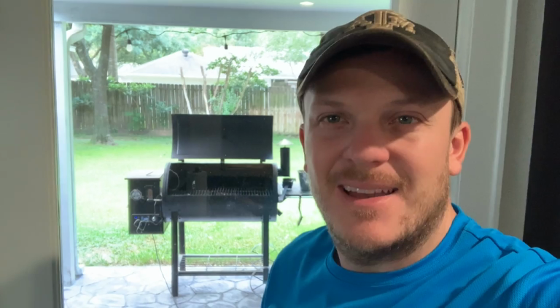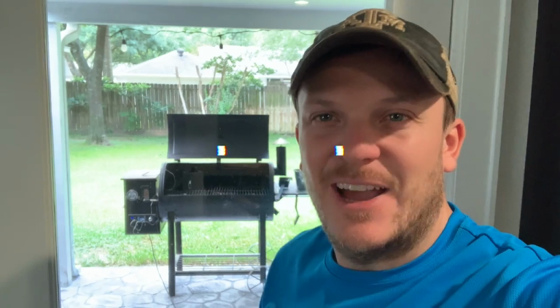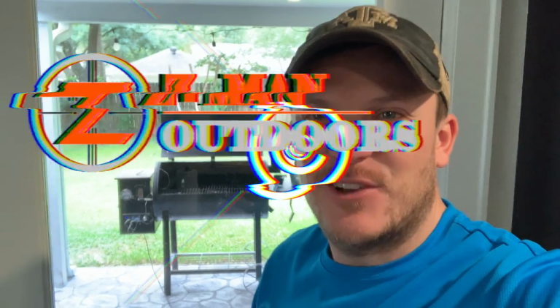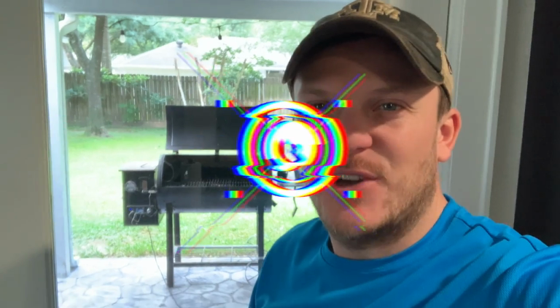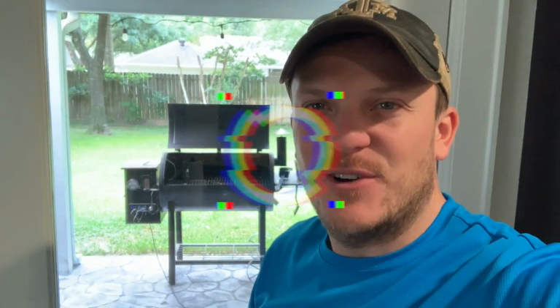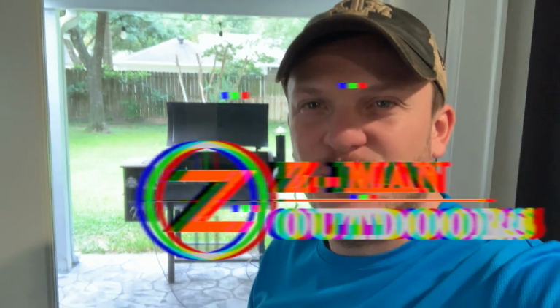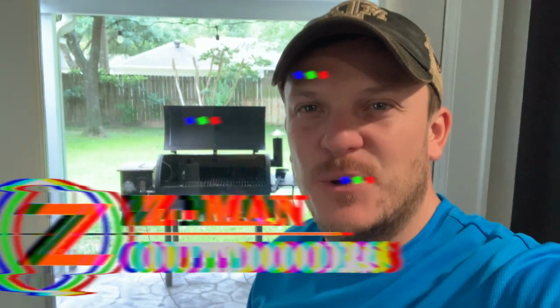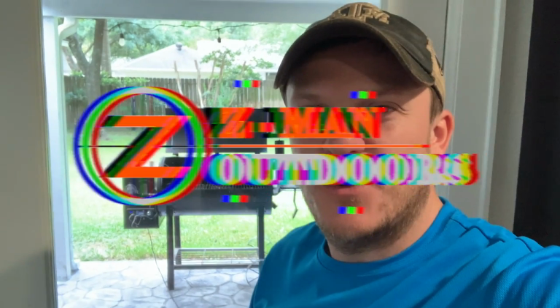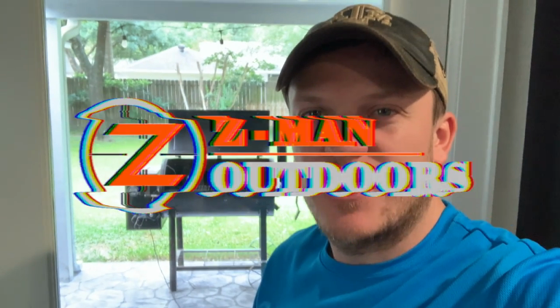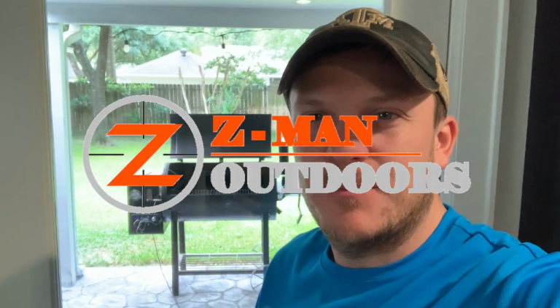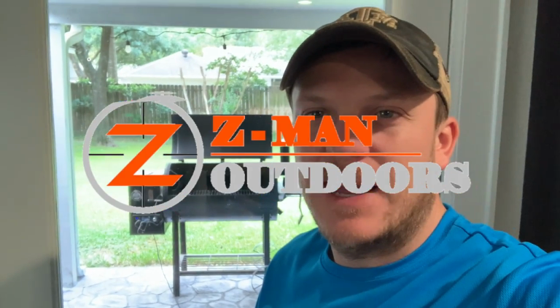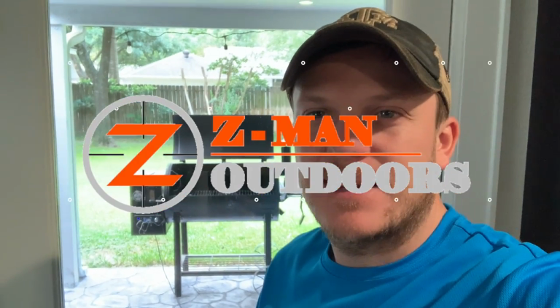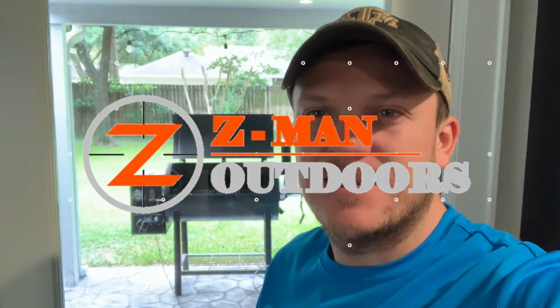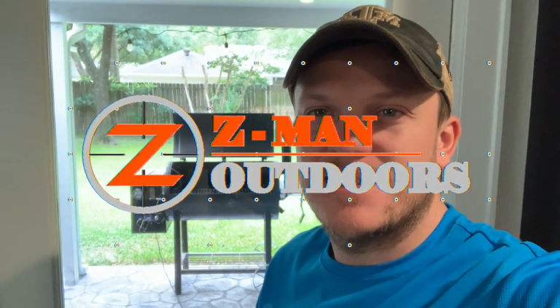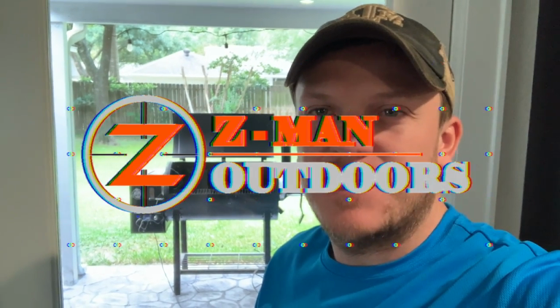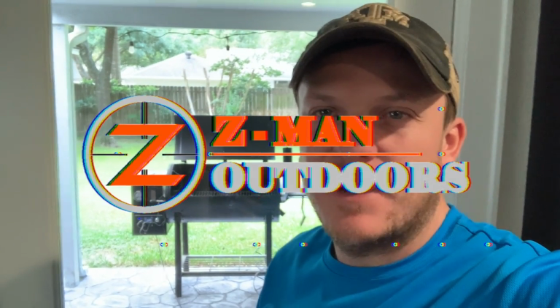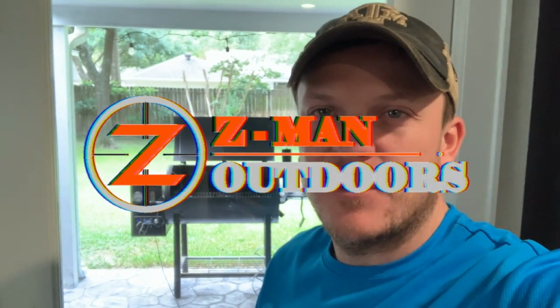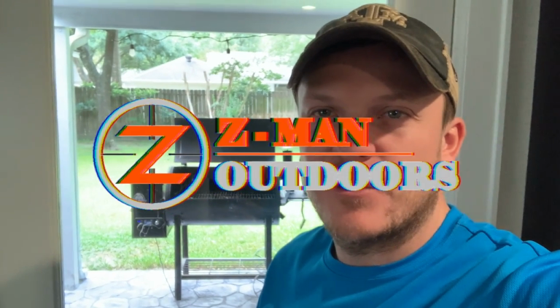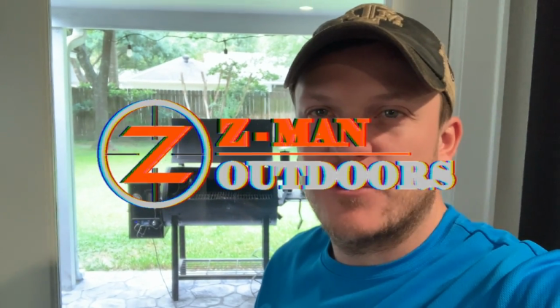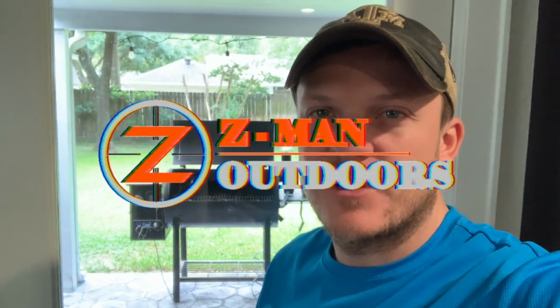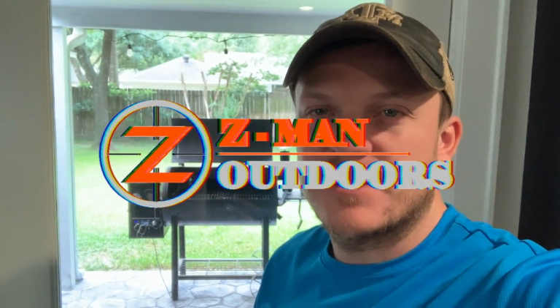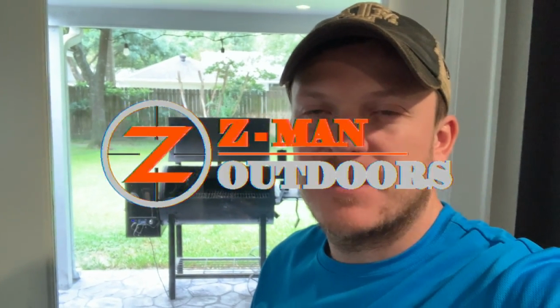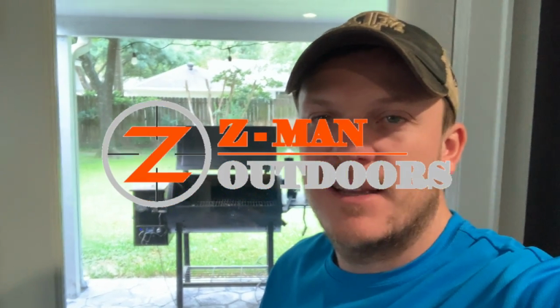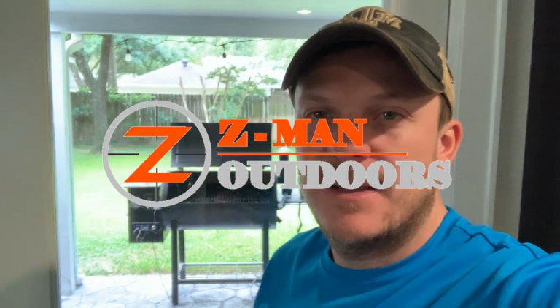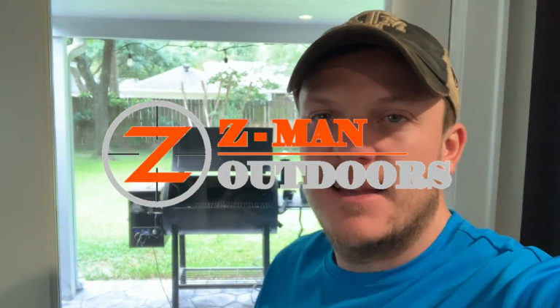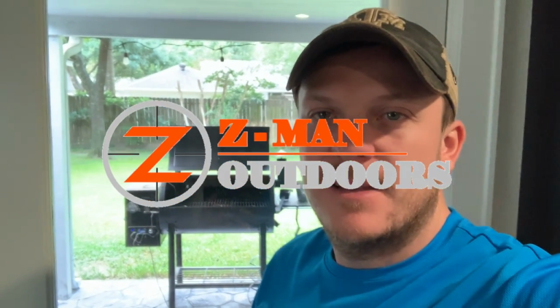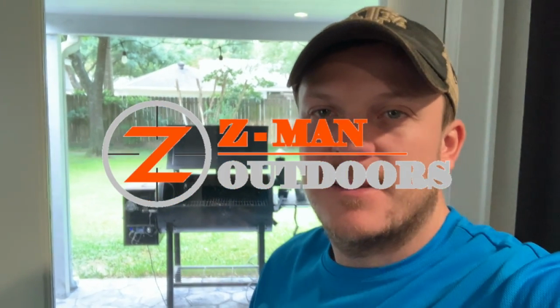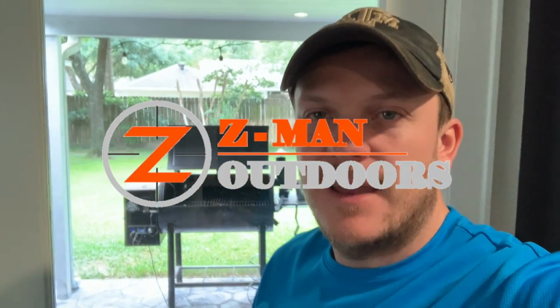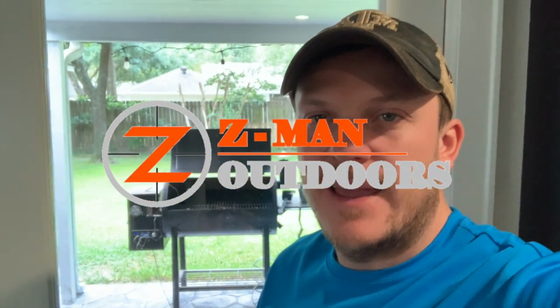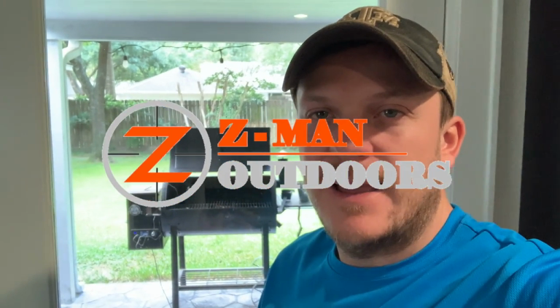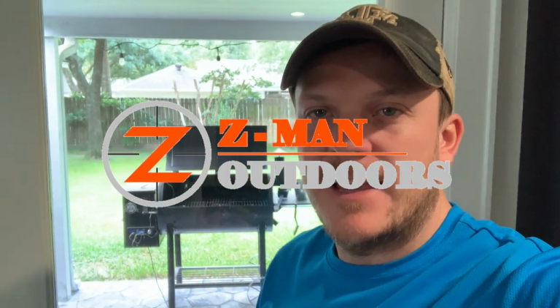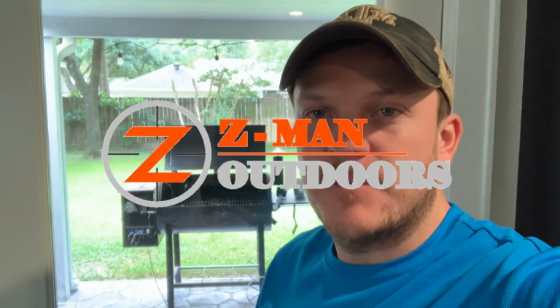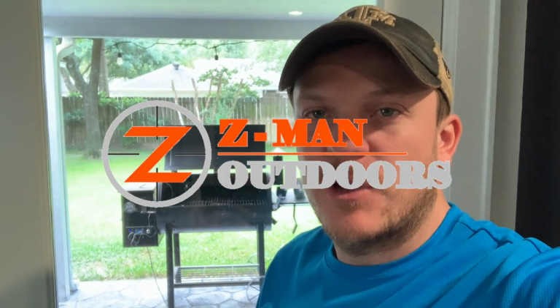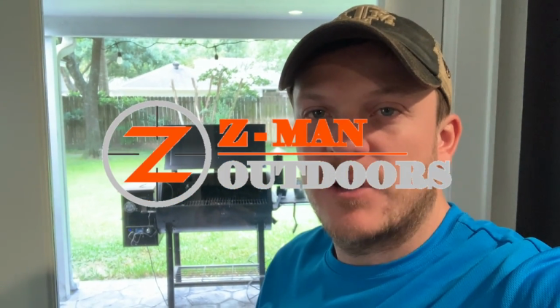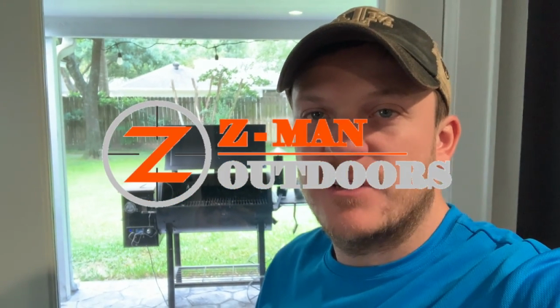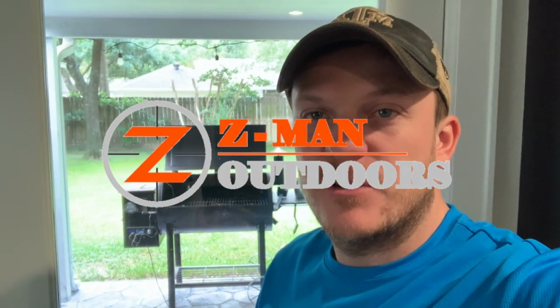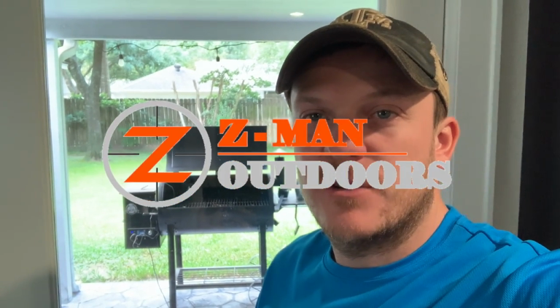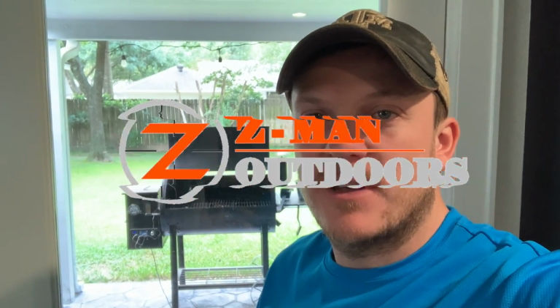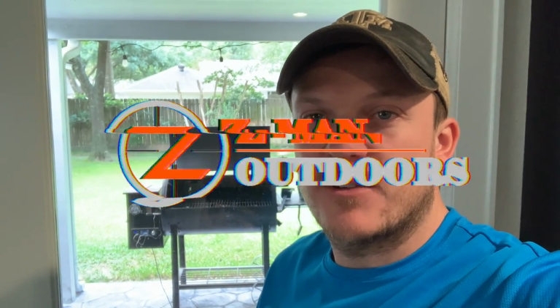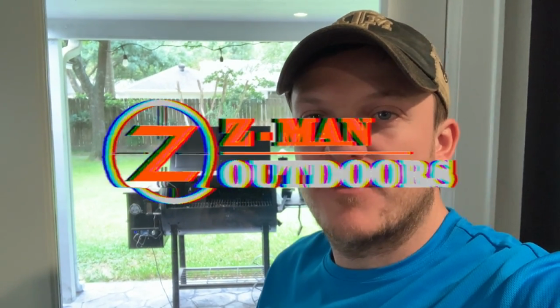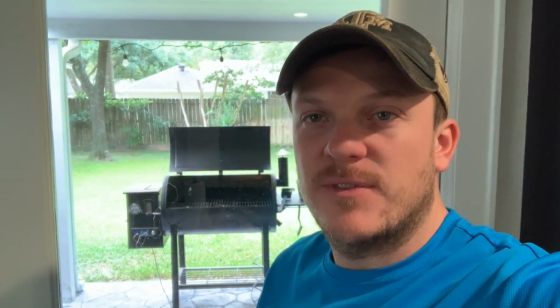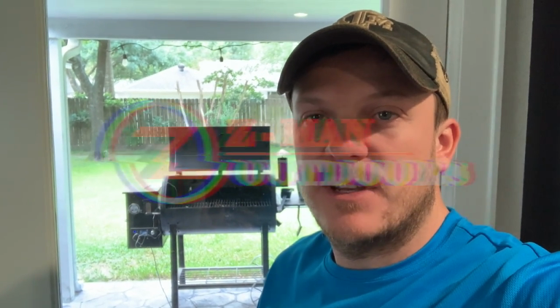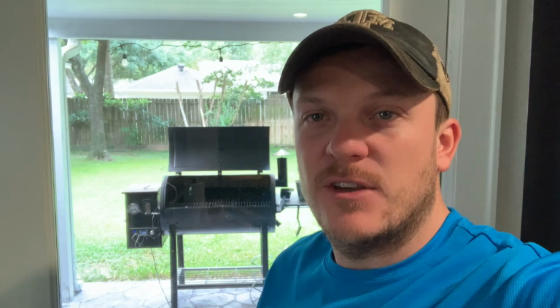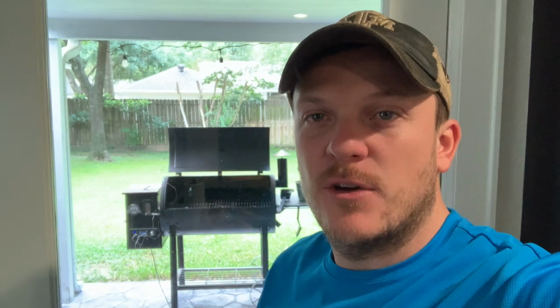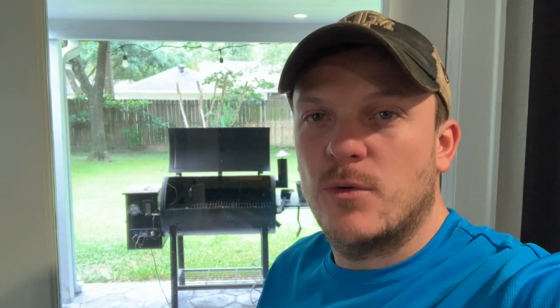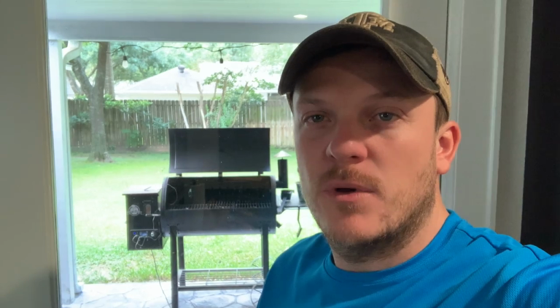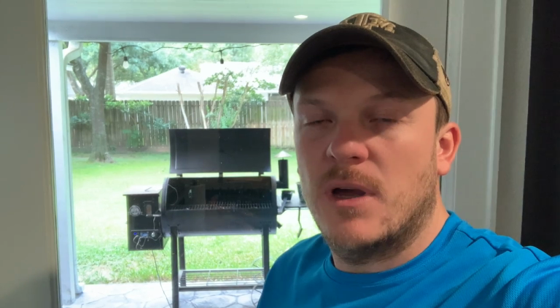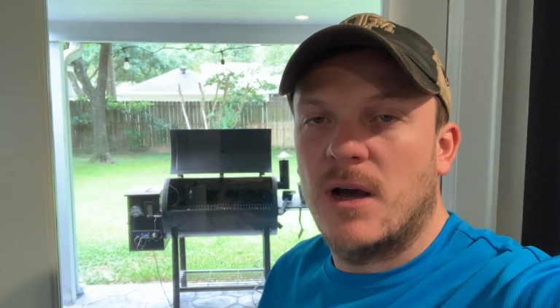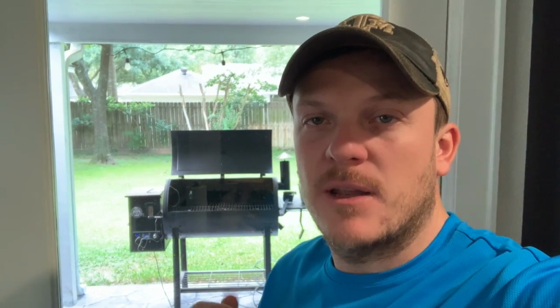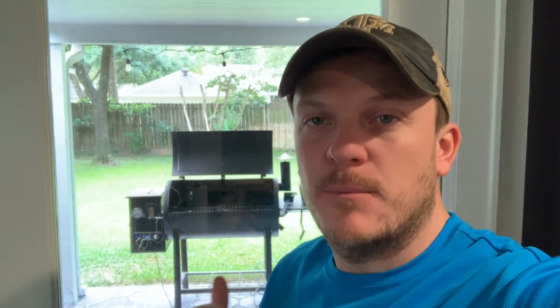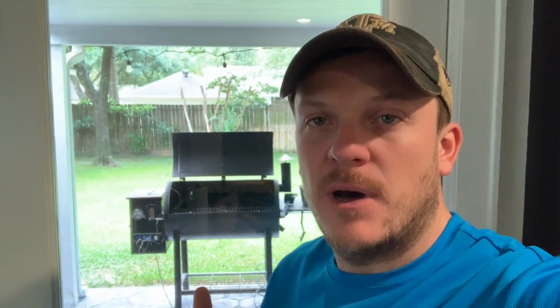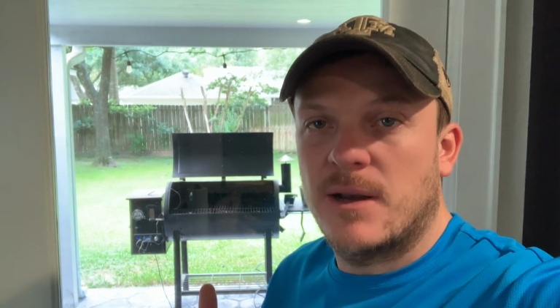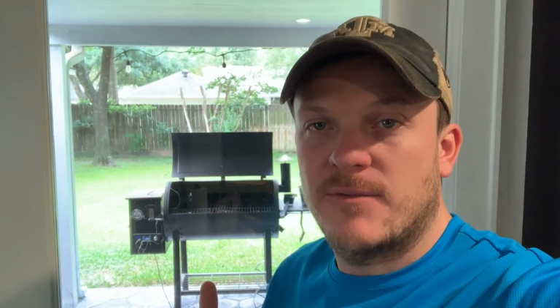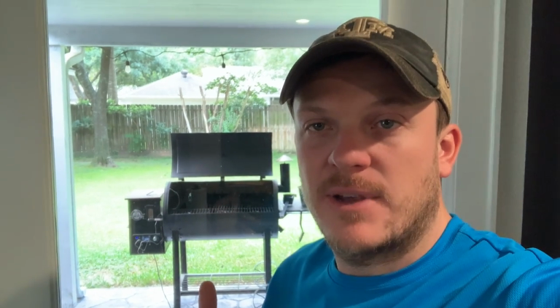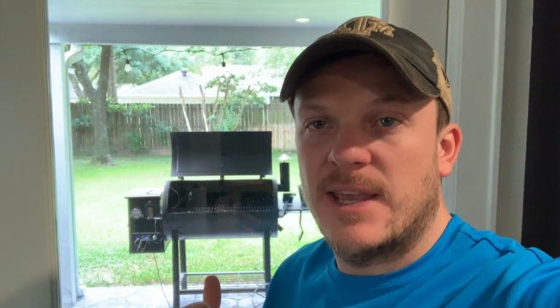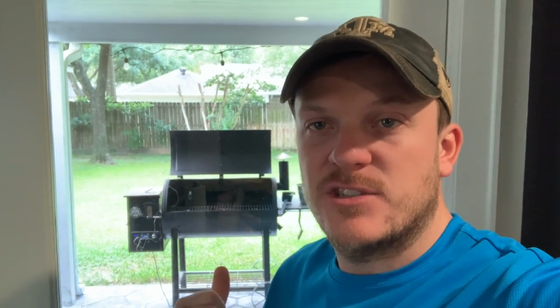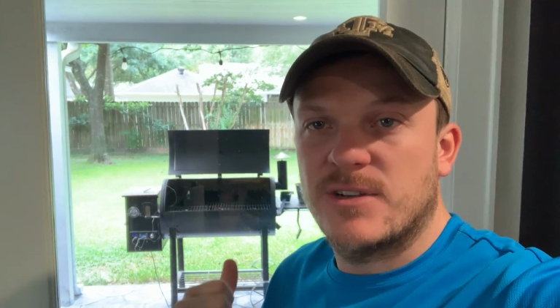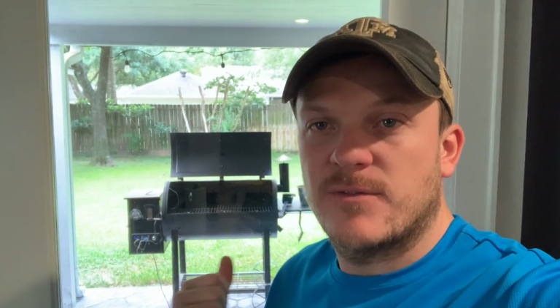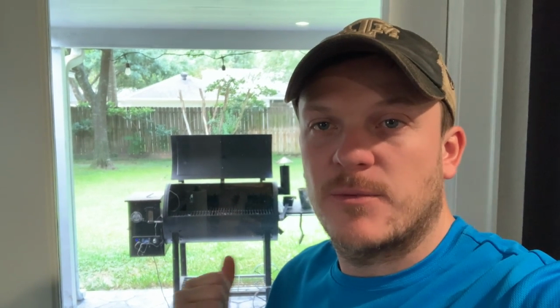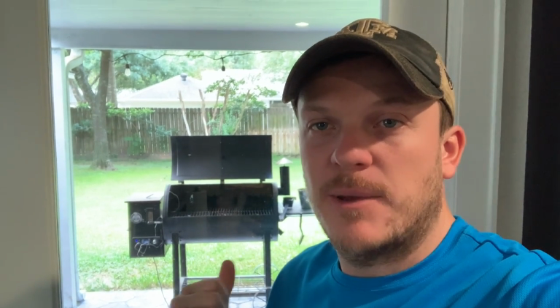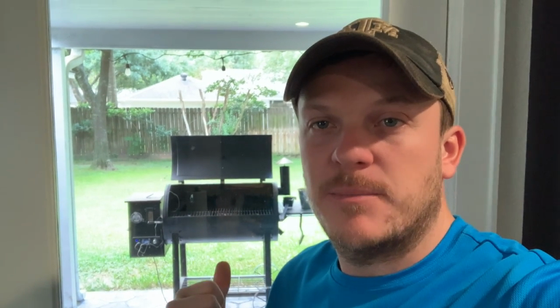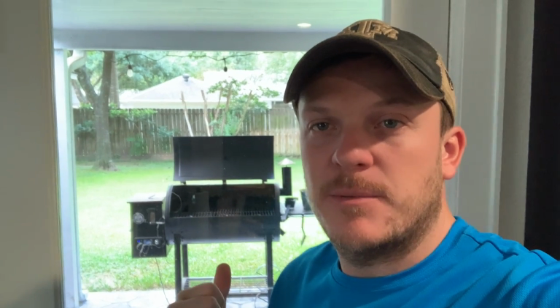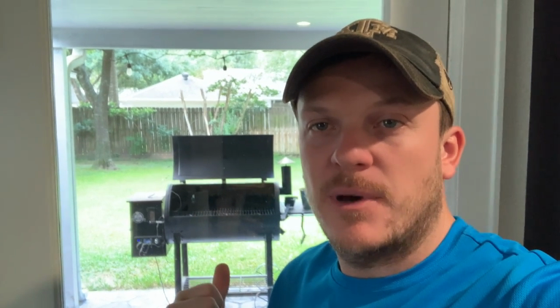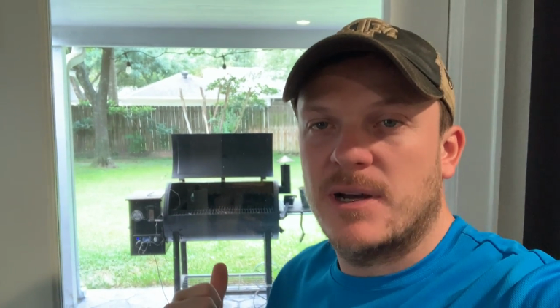Howdy y'all. Welcome back to Zeman Outdoors. Today I am going to do another video on a modification for my Pit Boss.